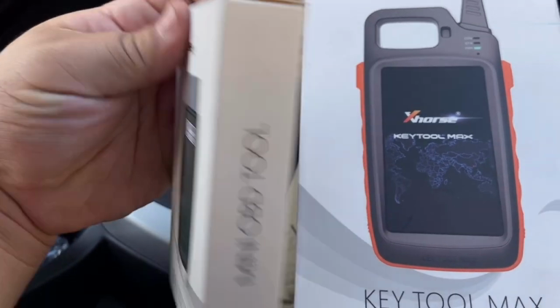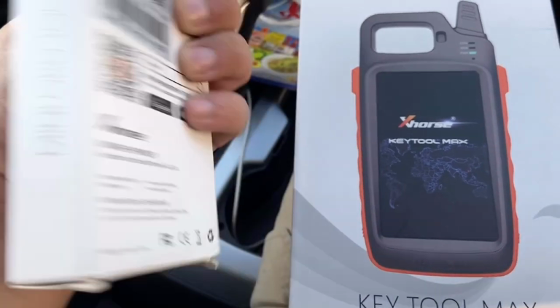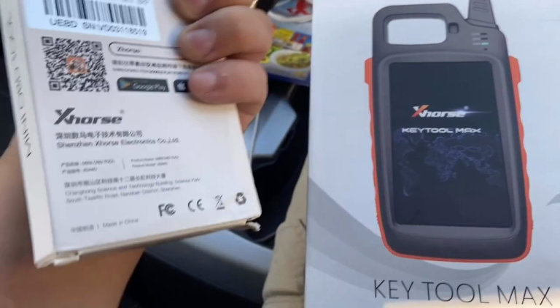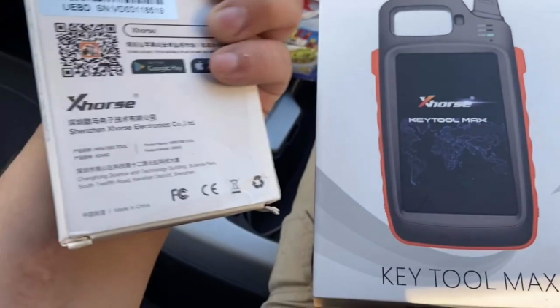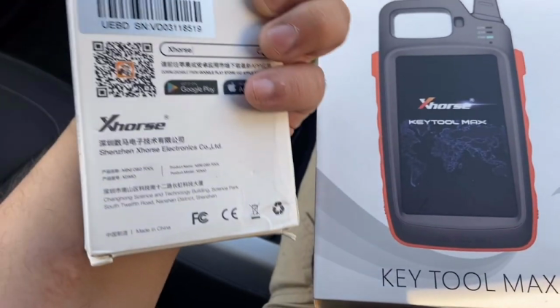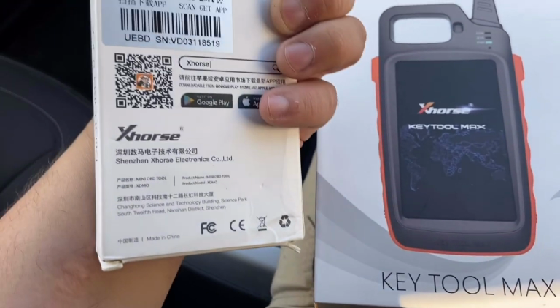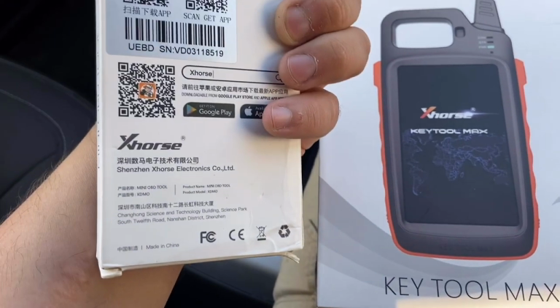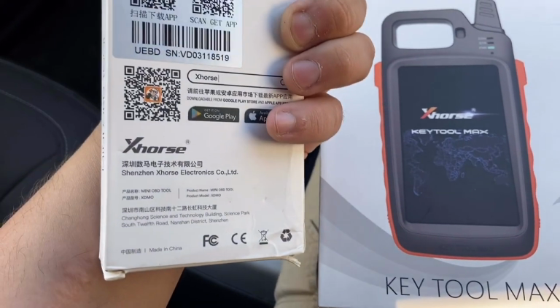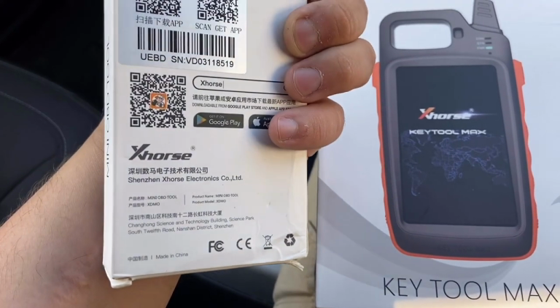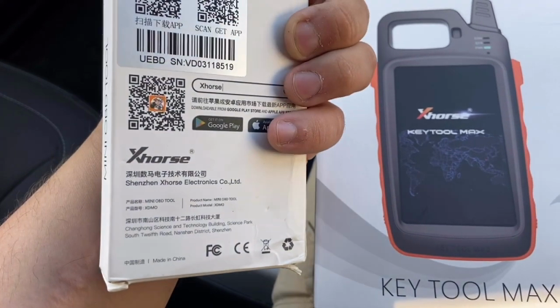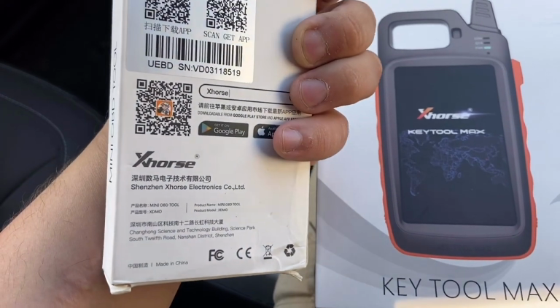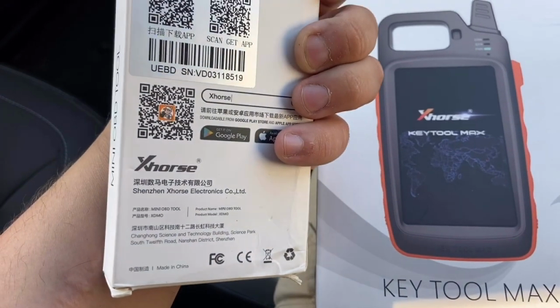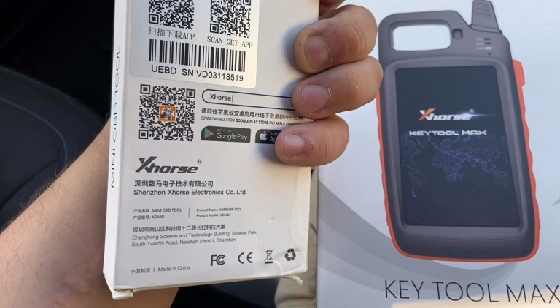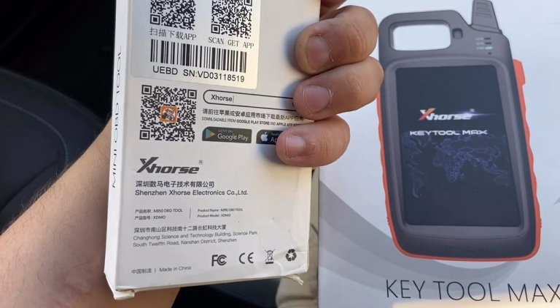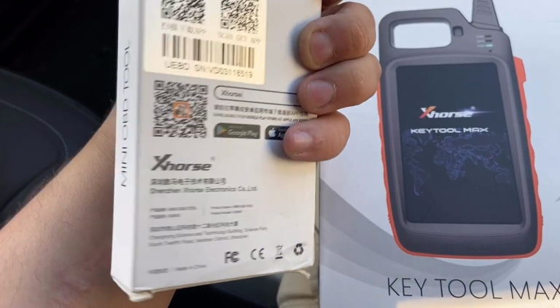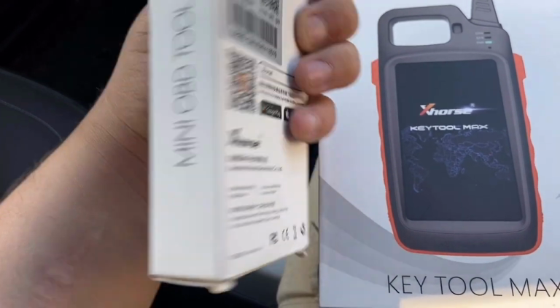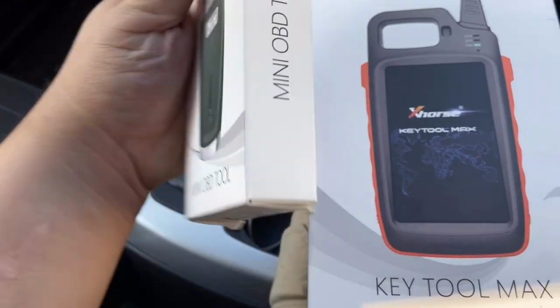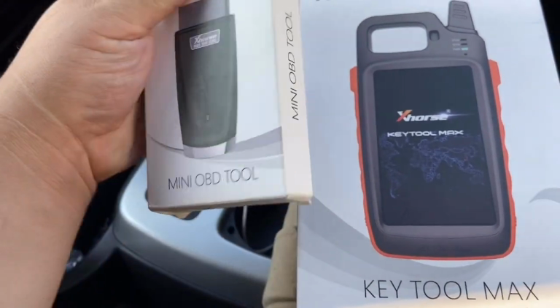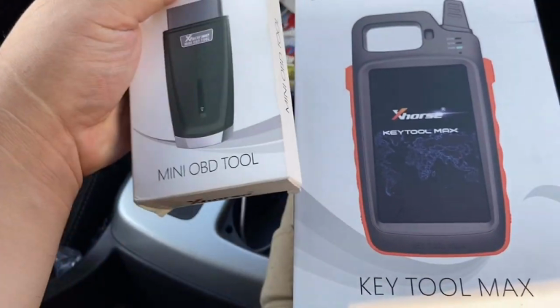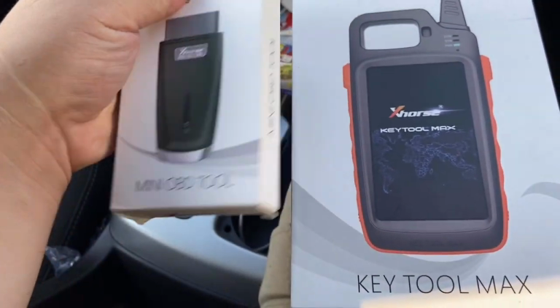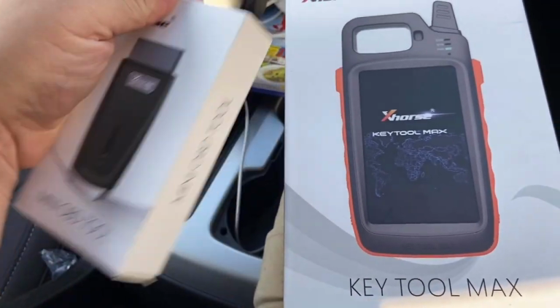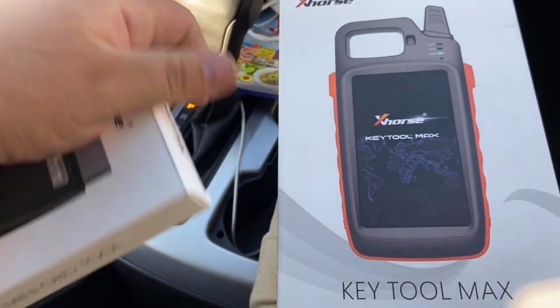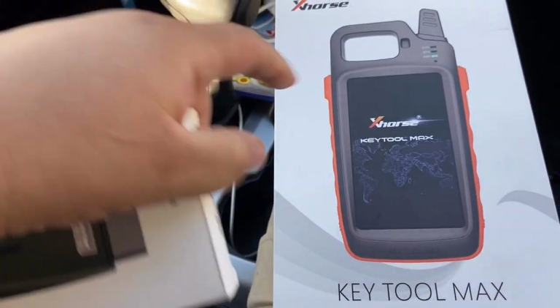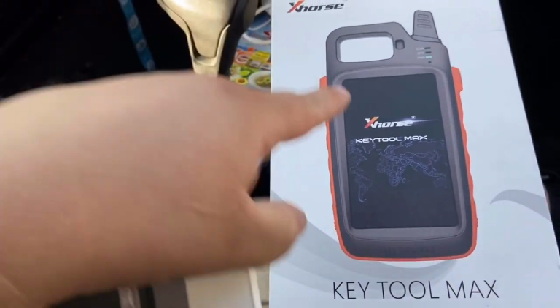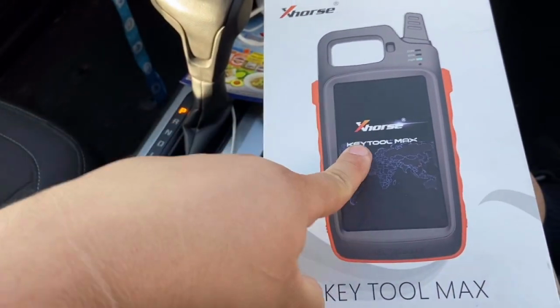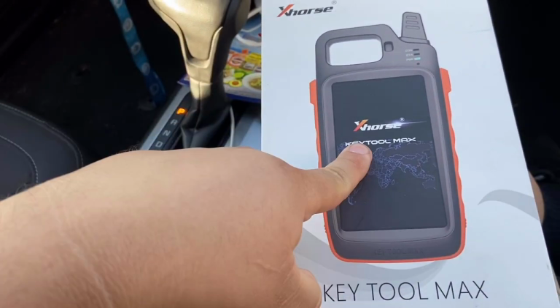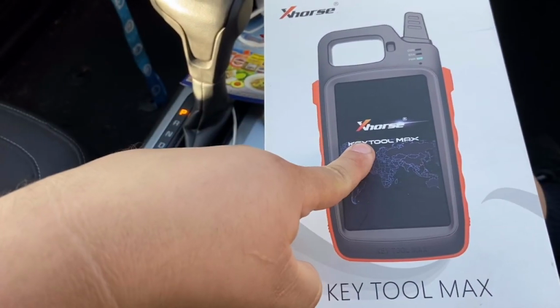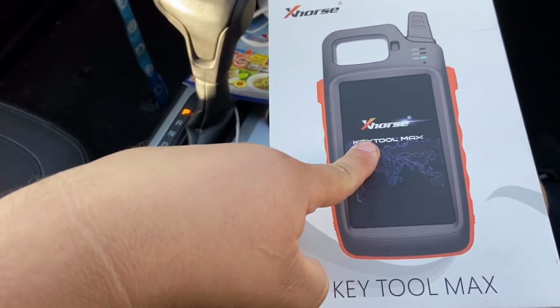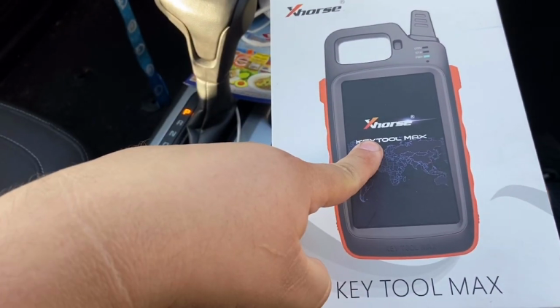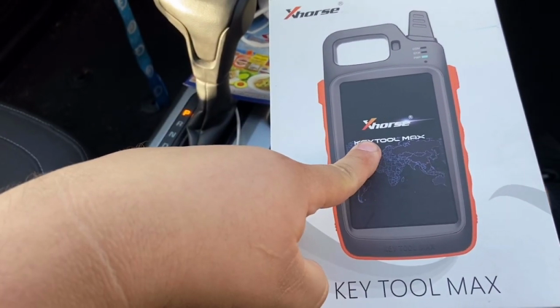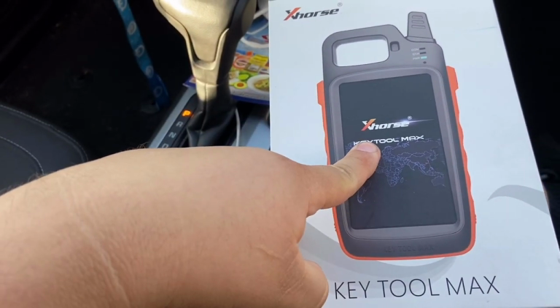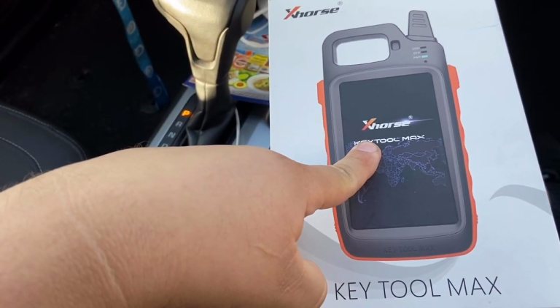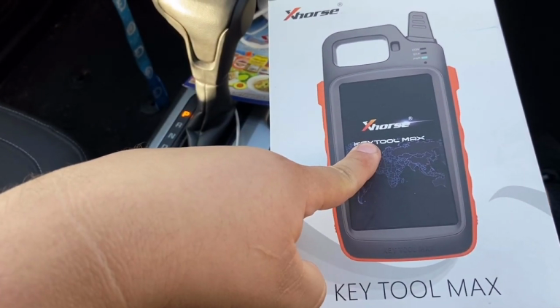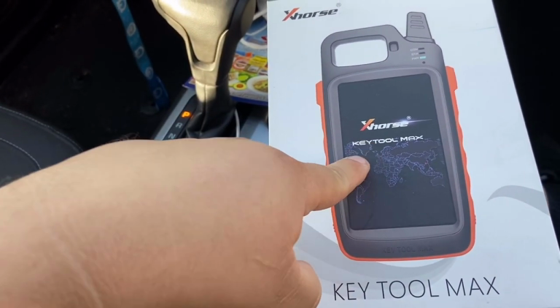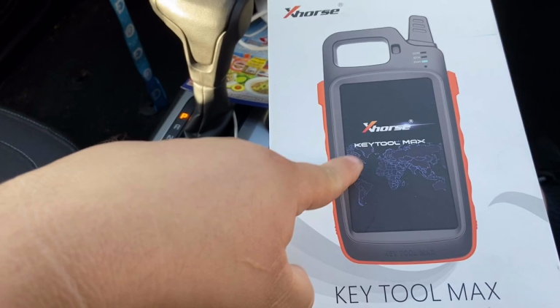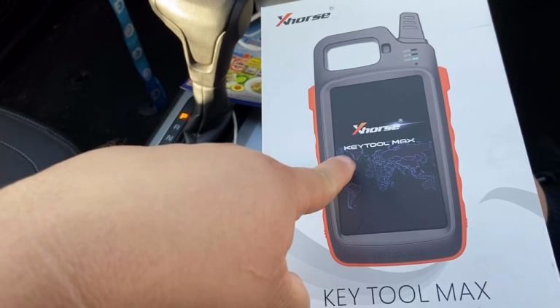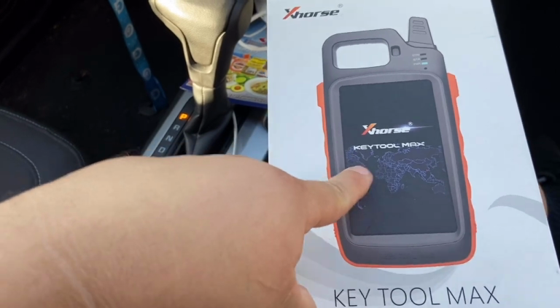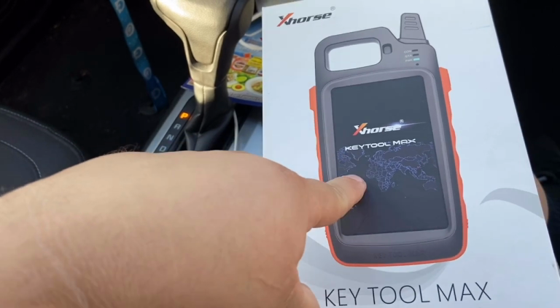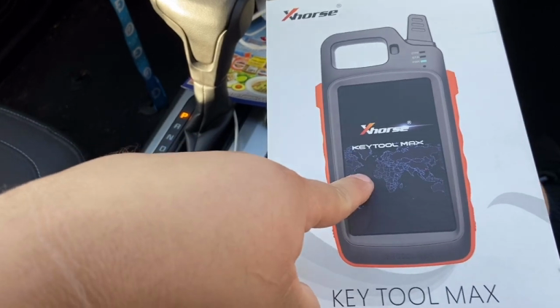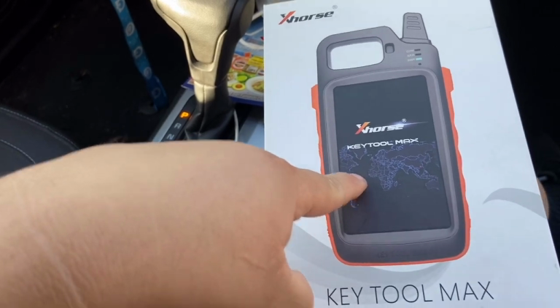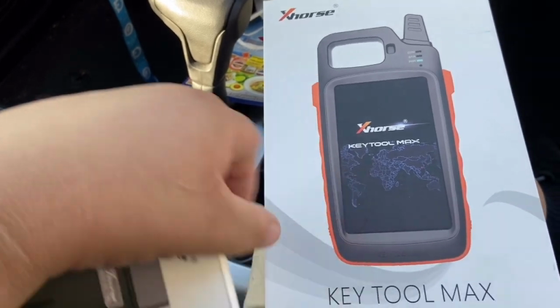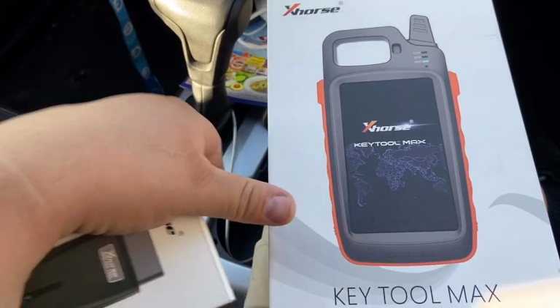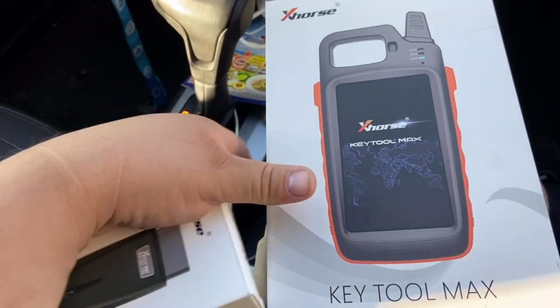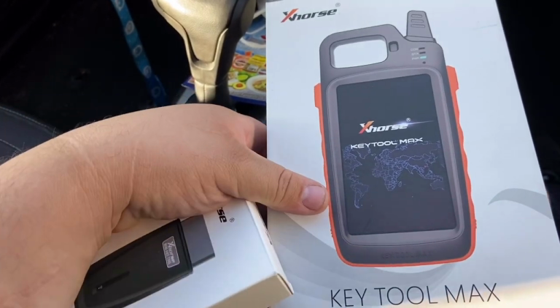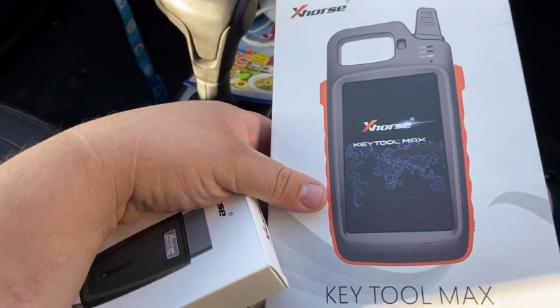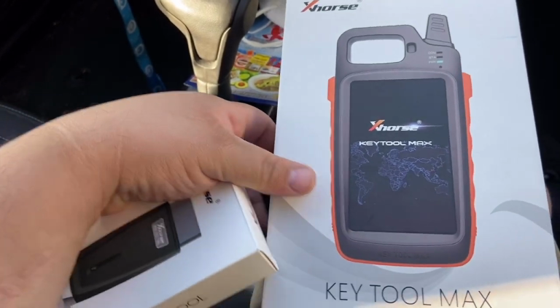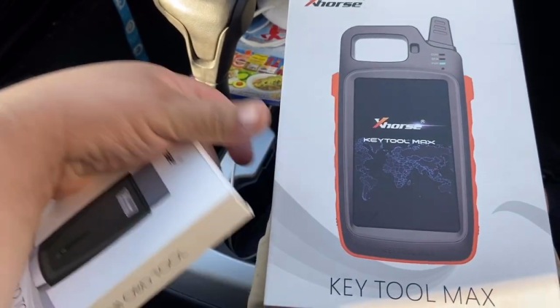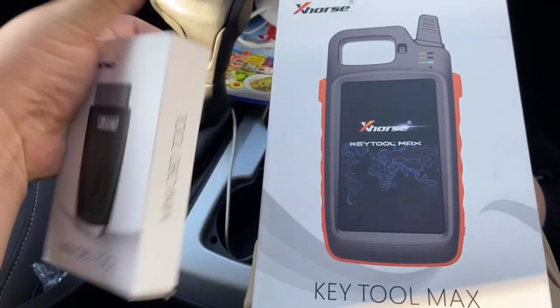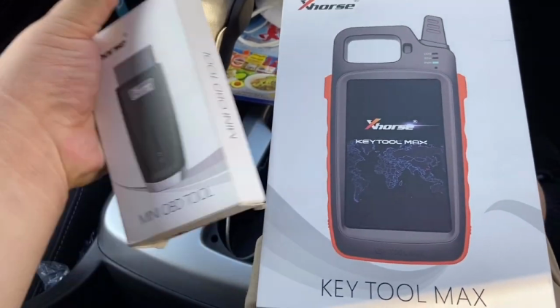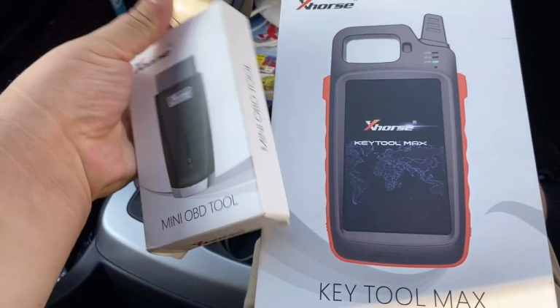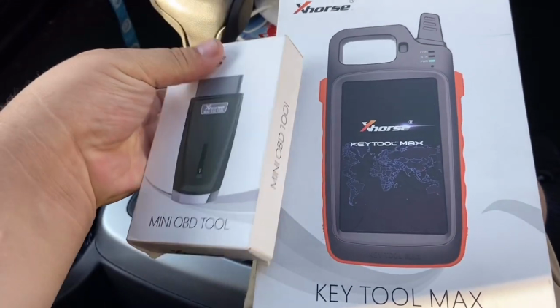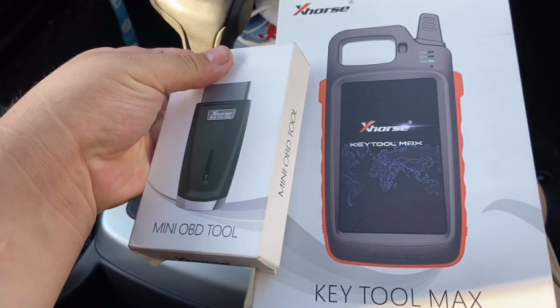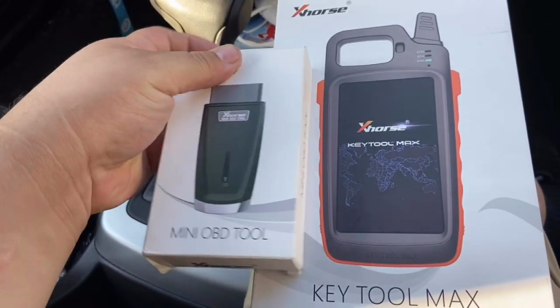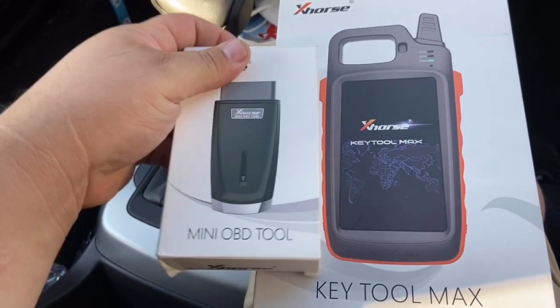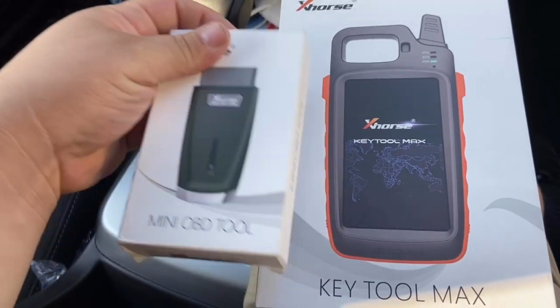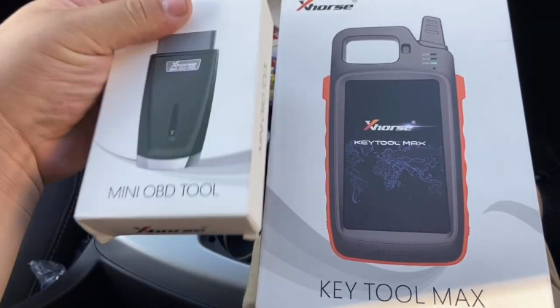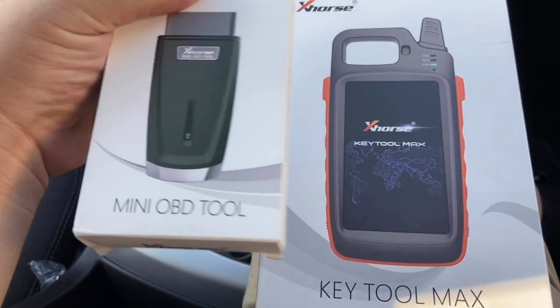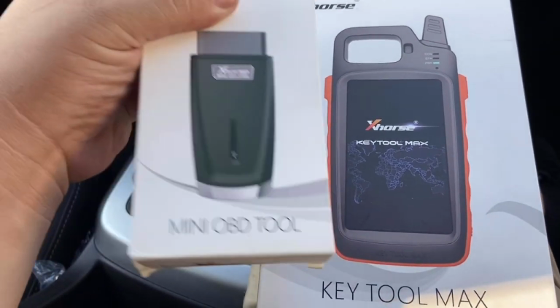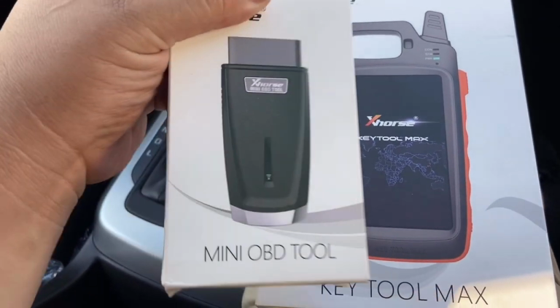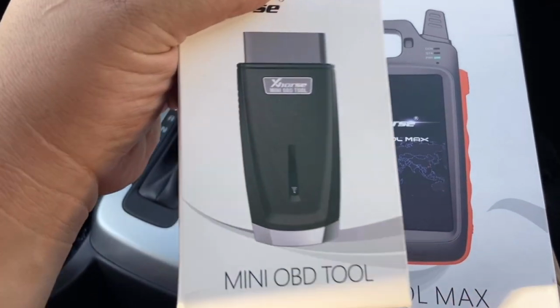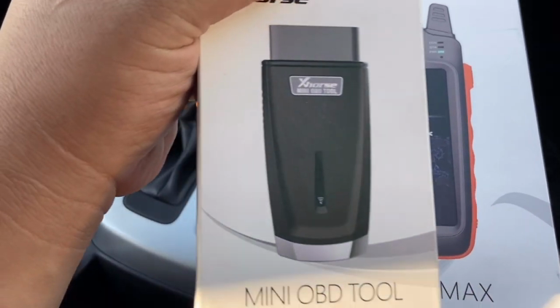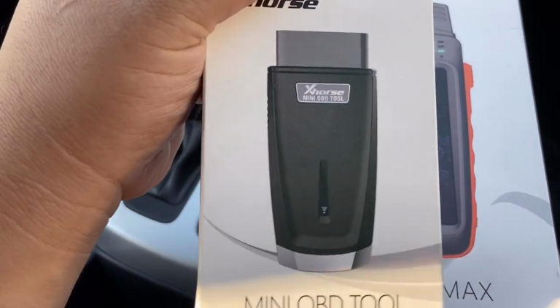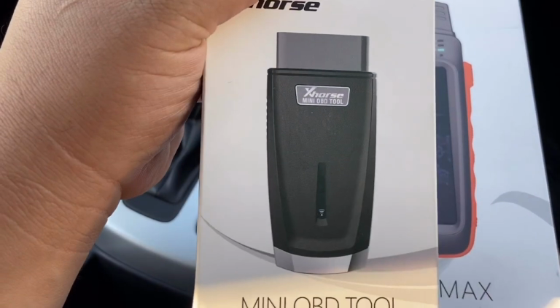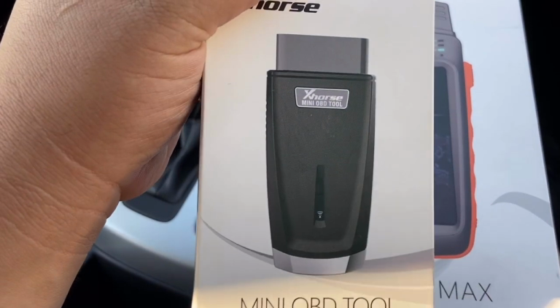They go hand in hand. Like I said, if you just bought this or just pre-ordered this without the other, it's useless without this right here.